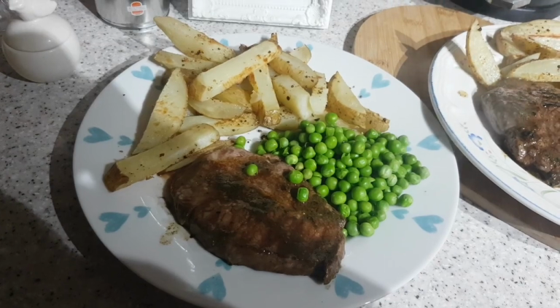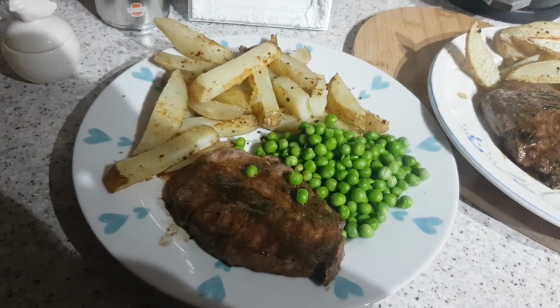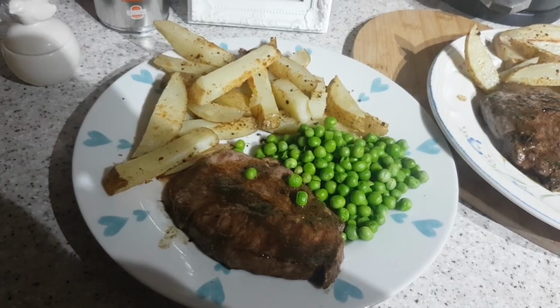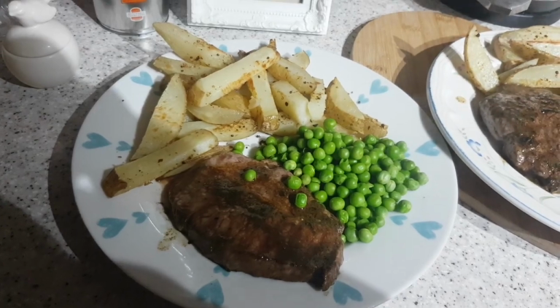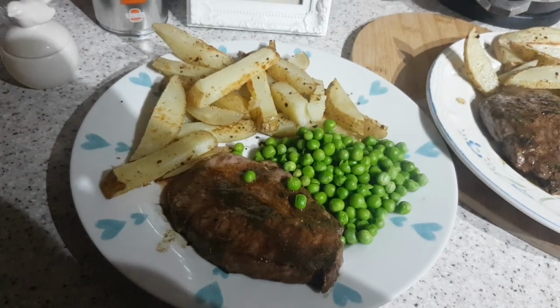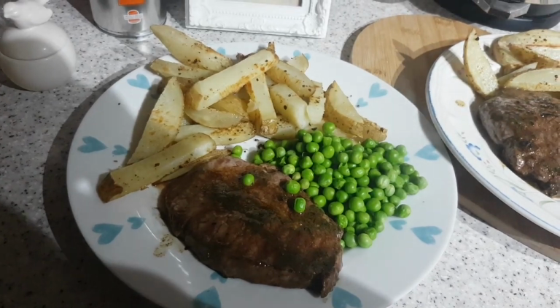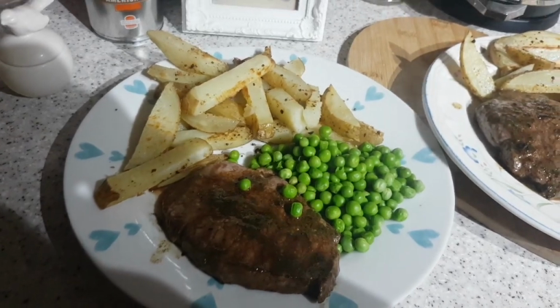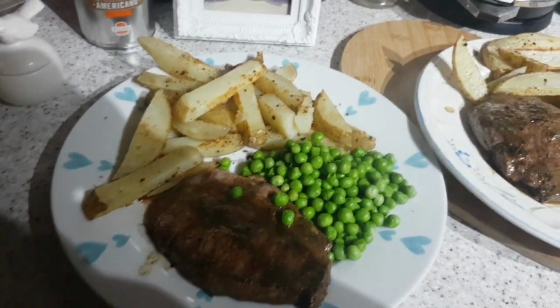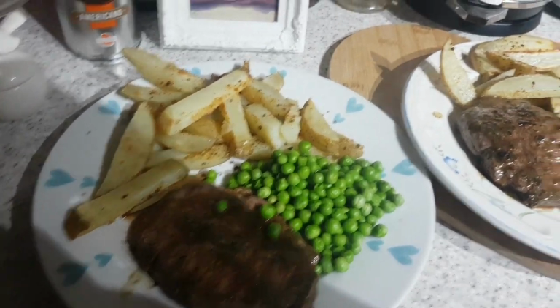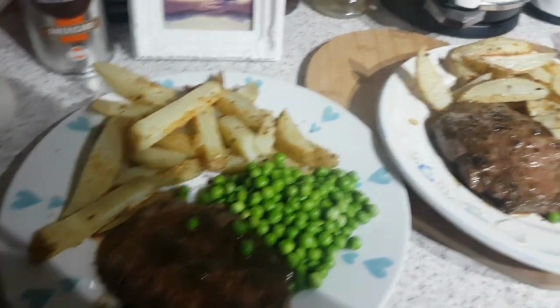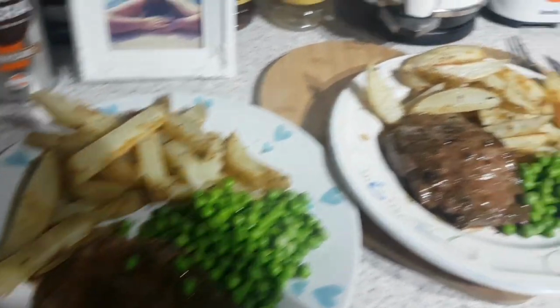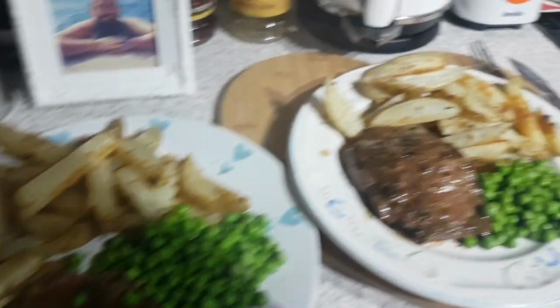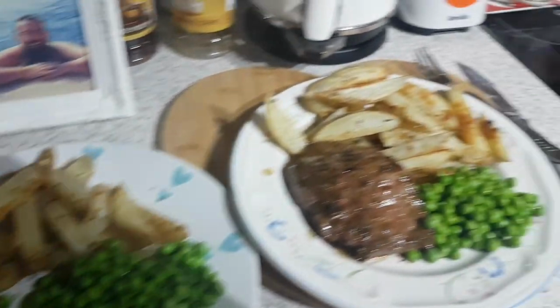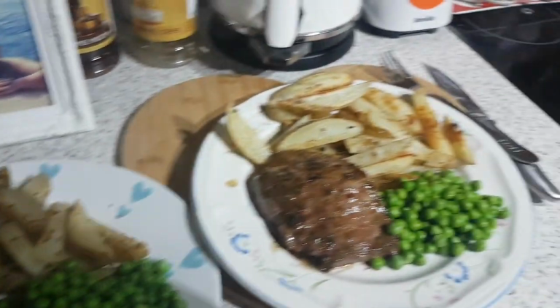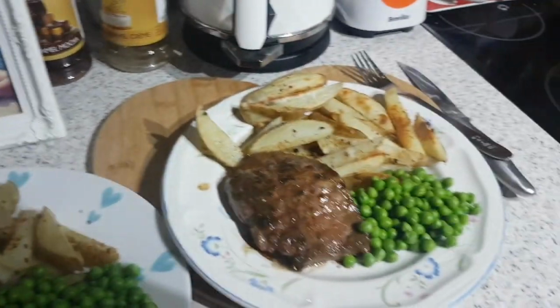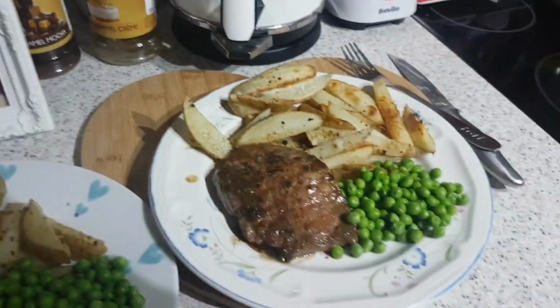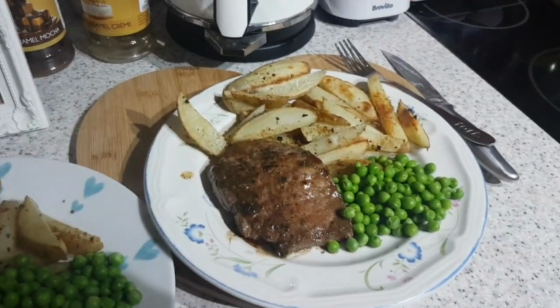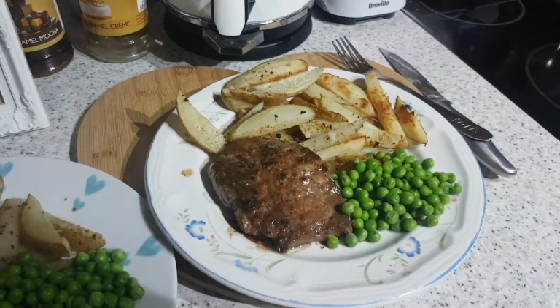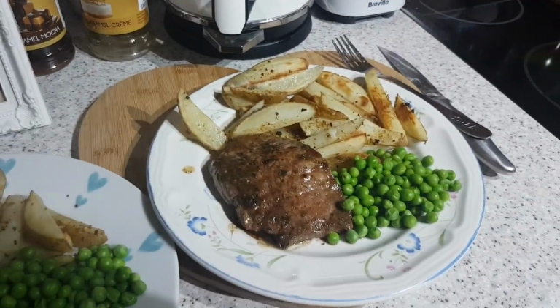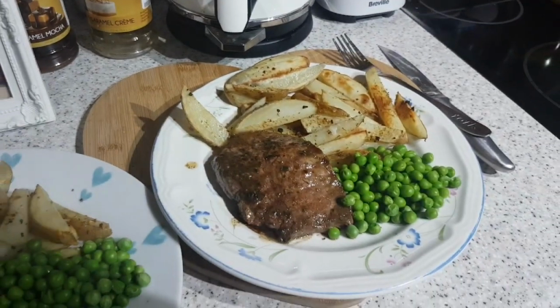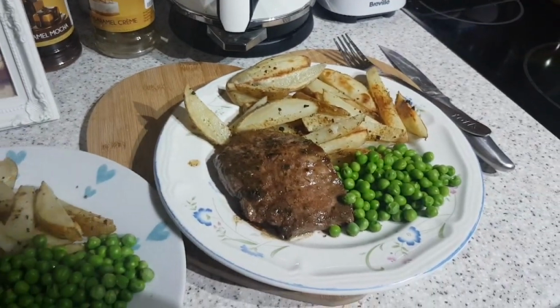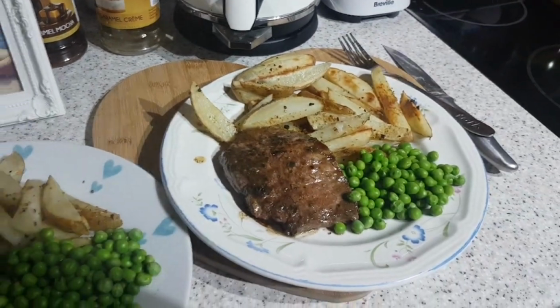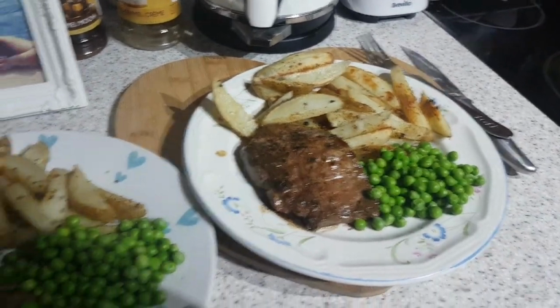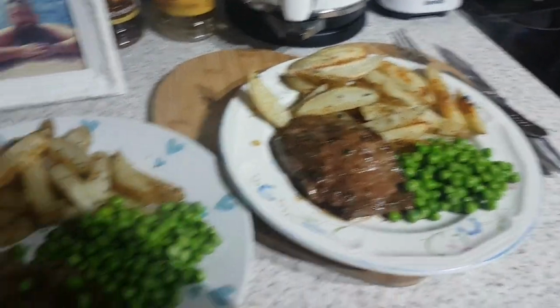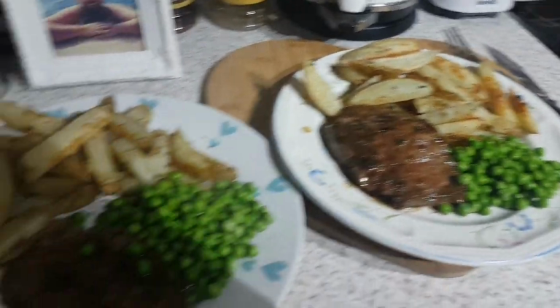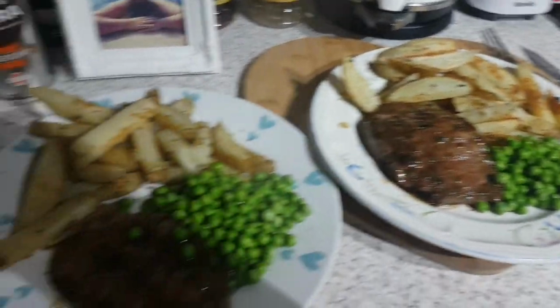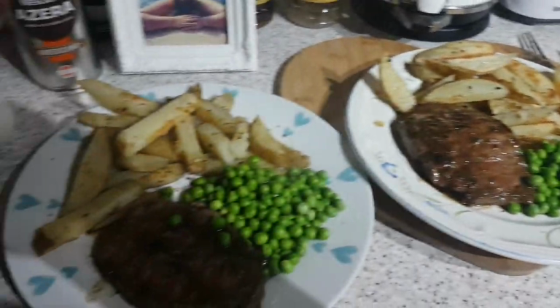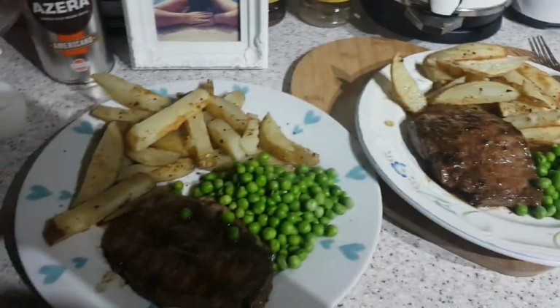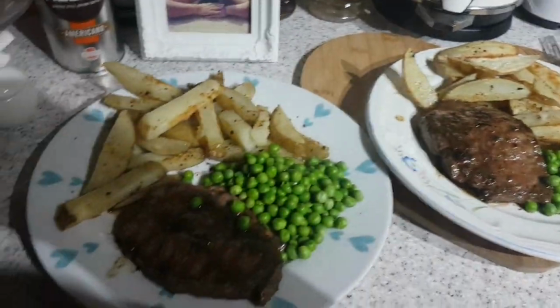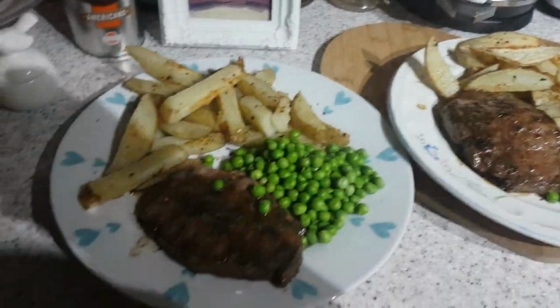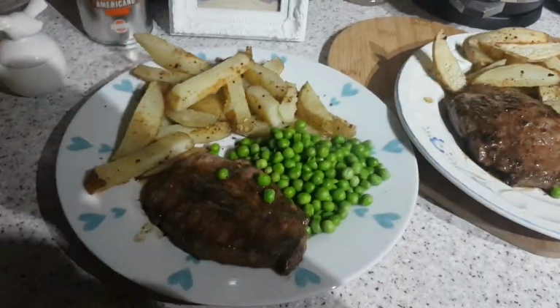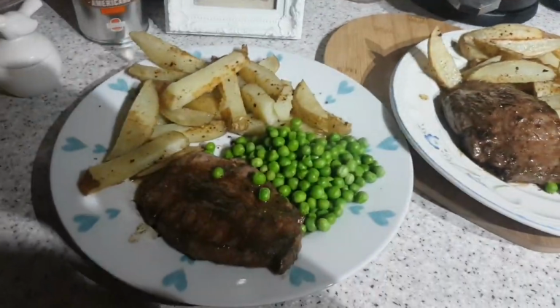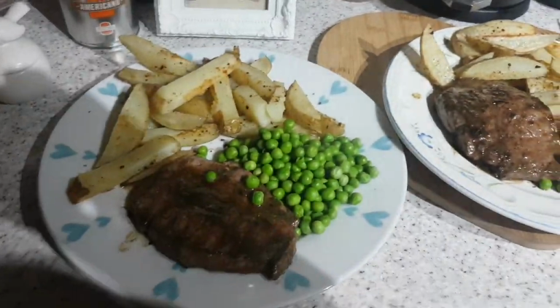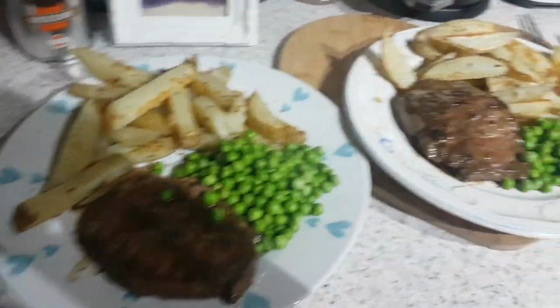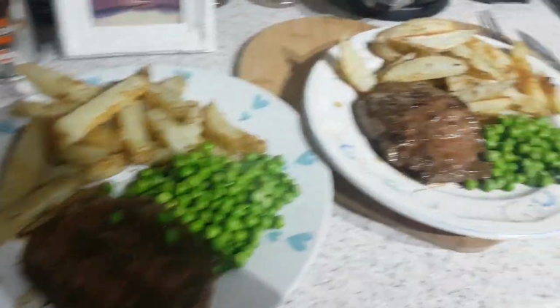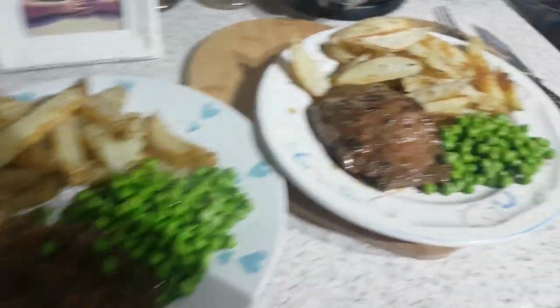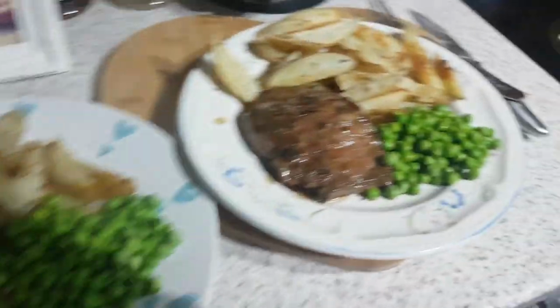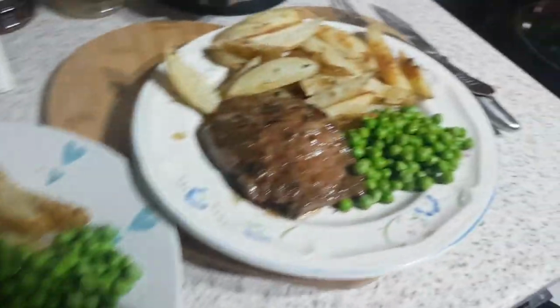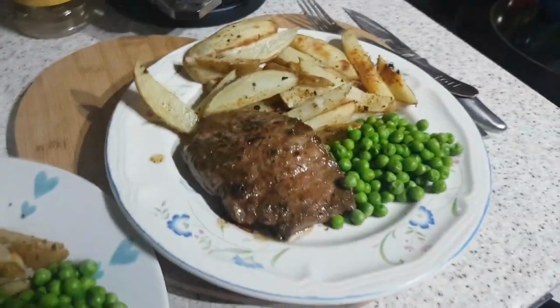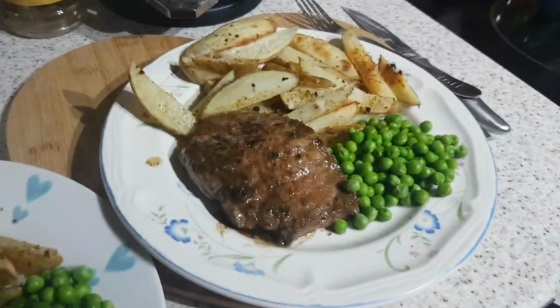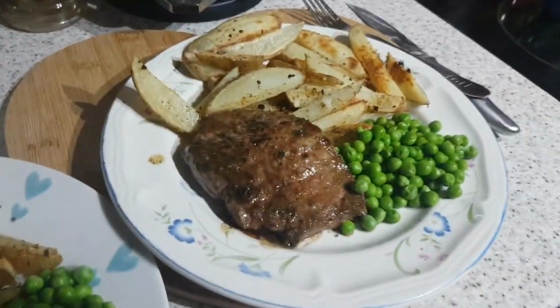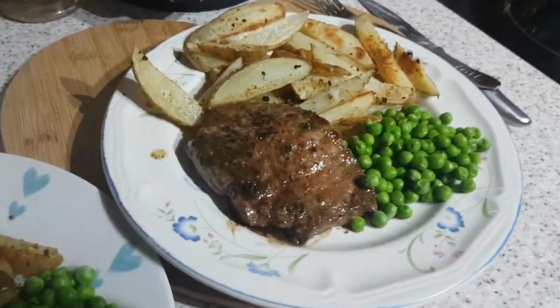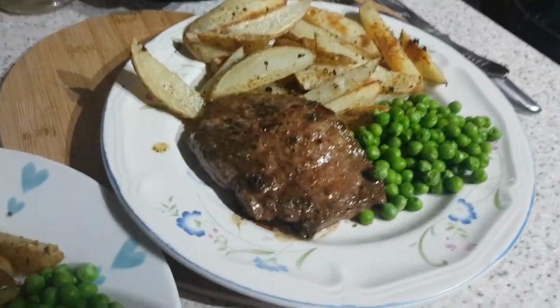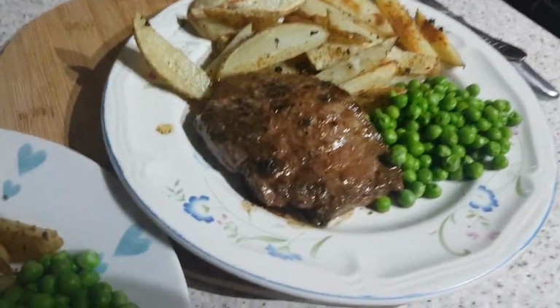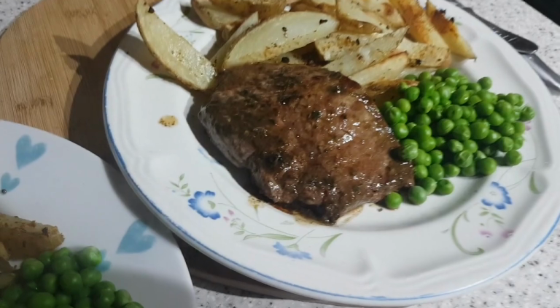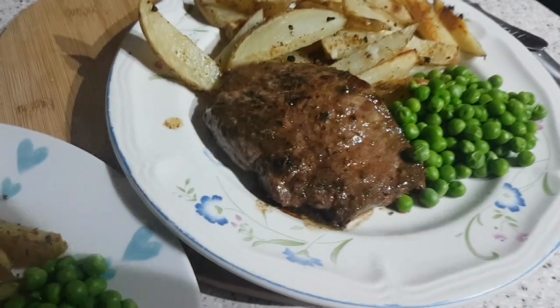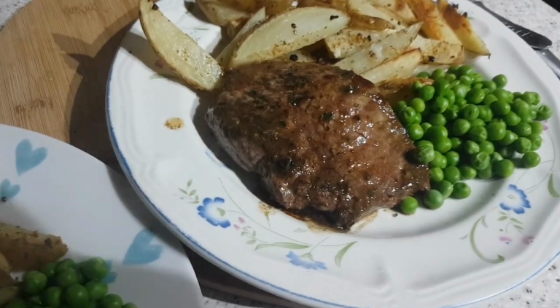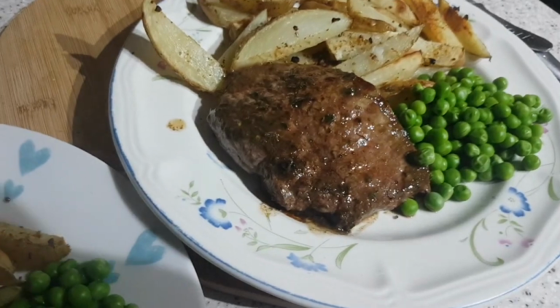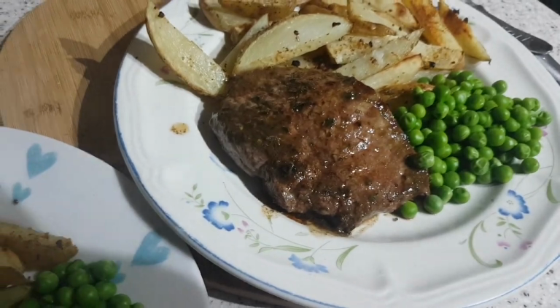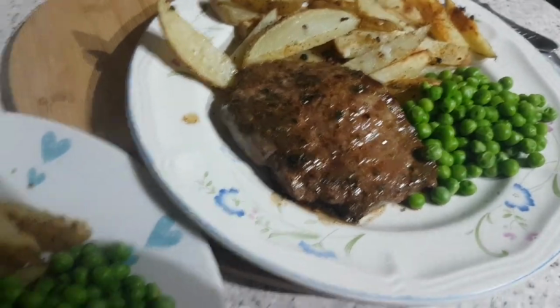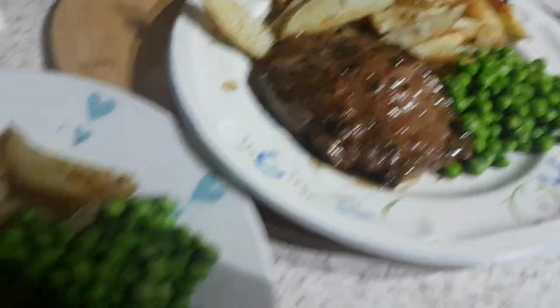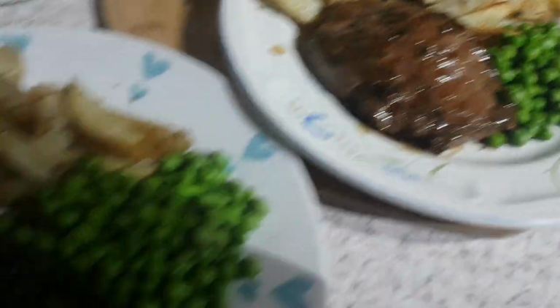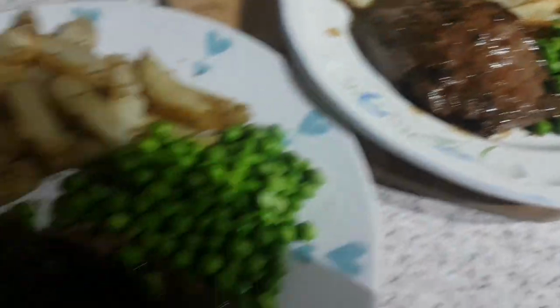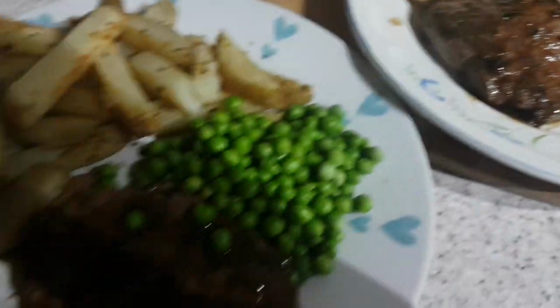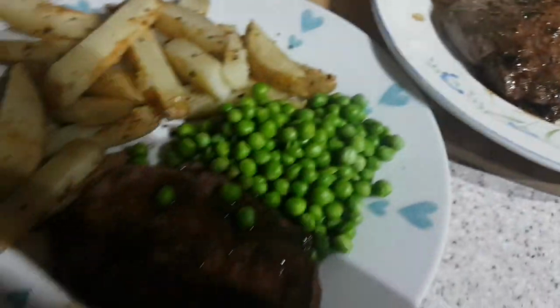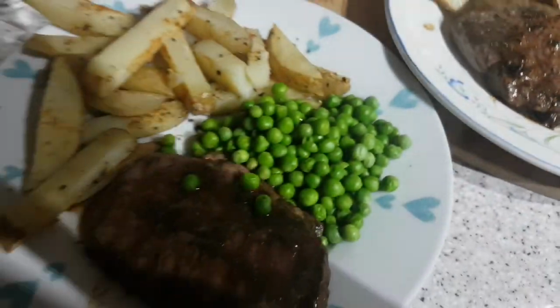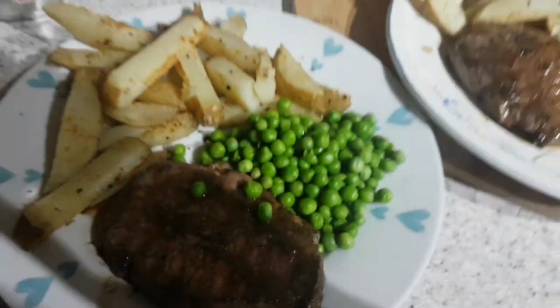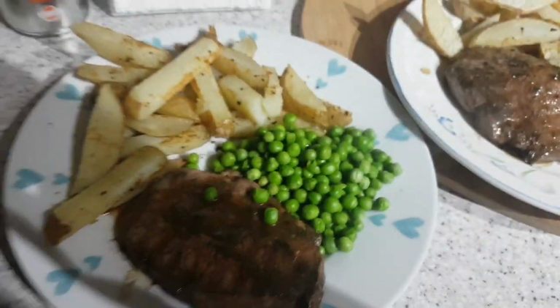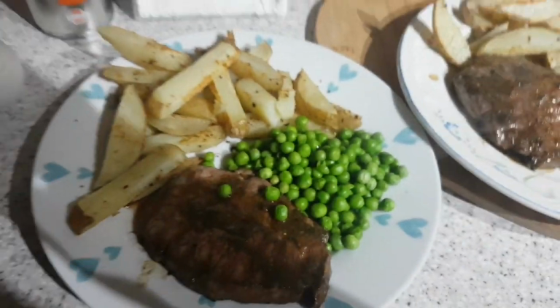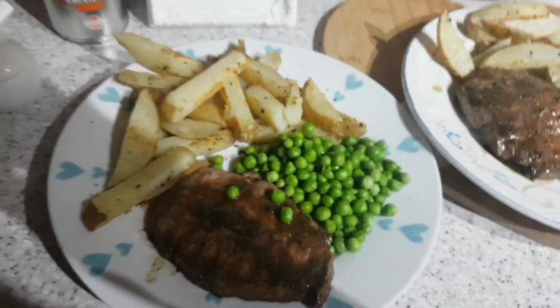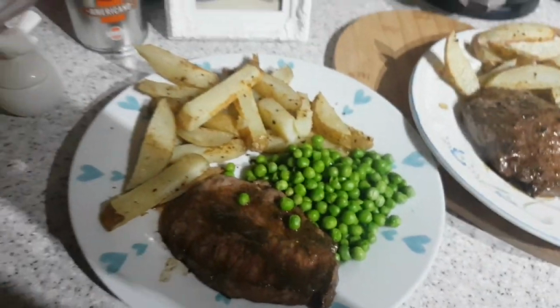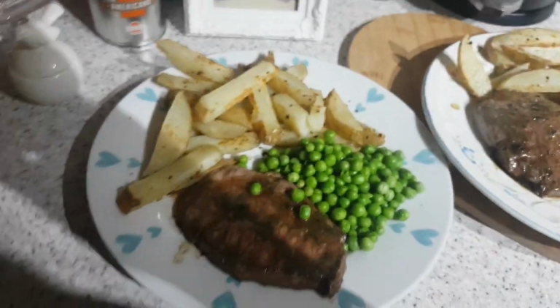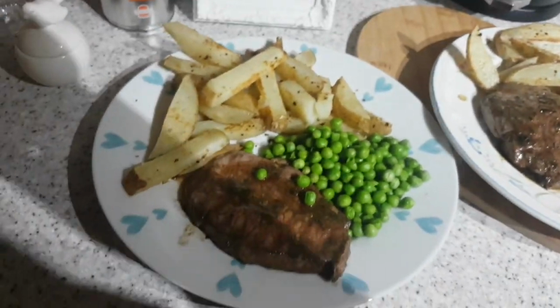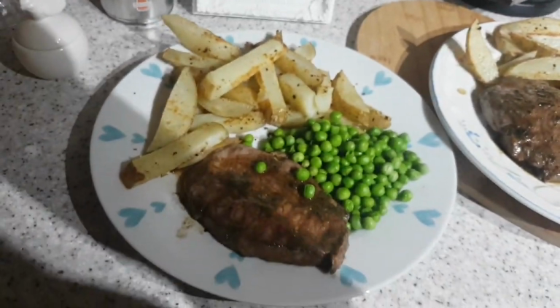It's tea time and tonight we've got homemade chibis and beef steak done in garlic butter, and peas.